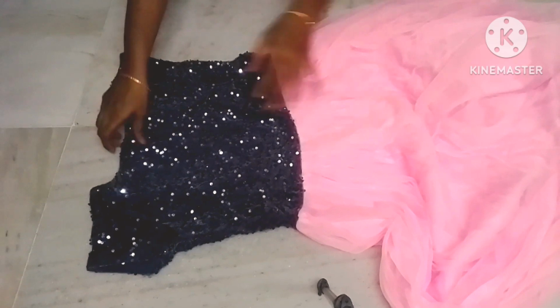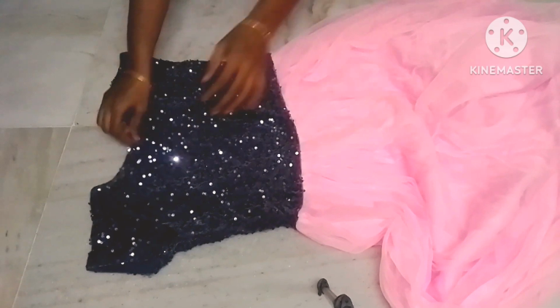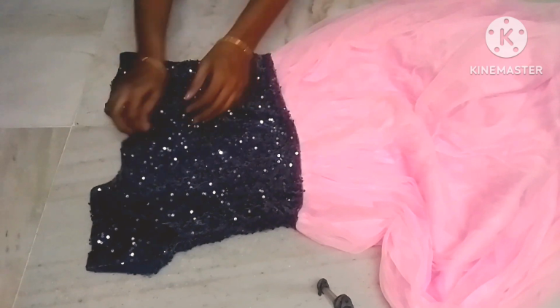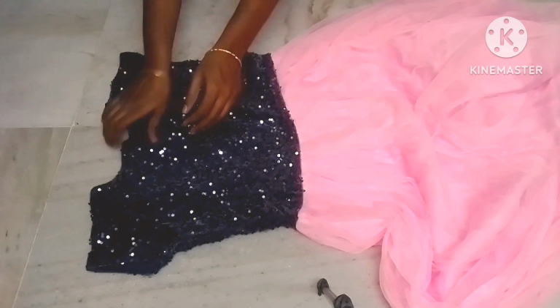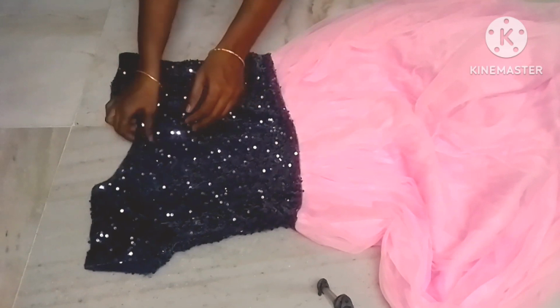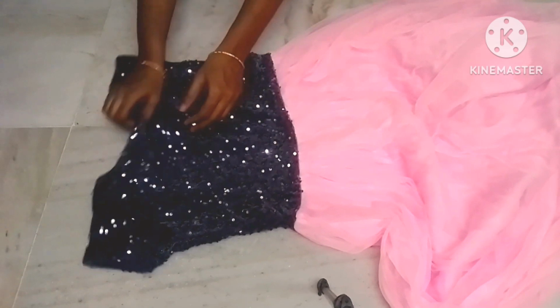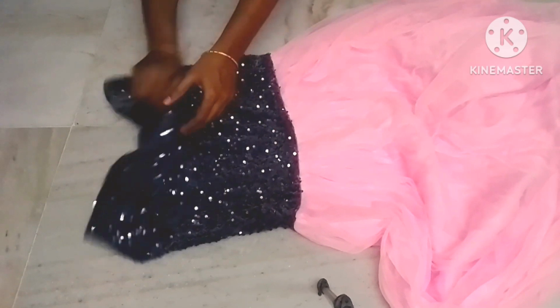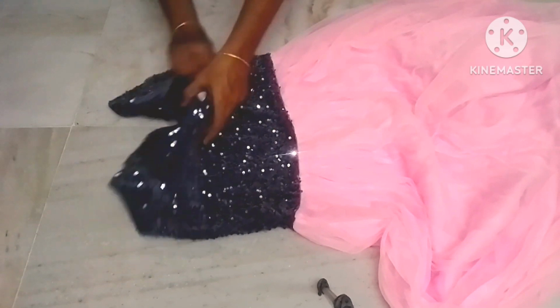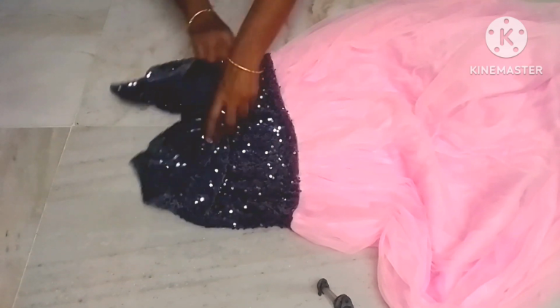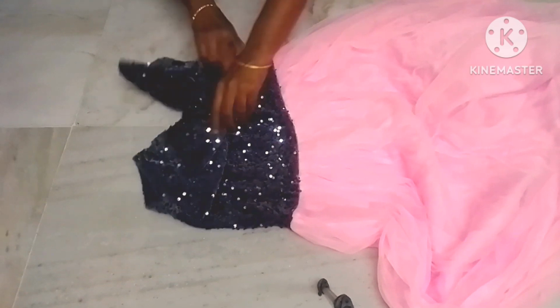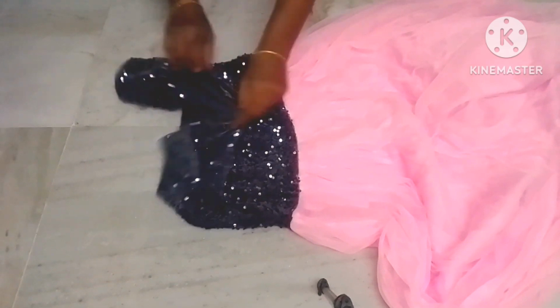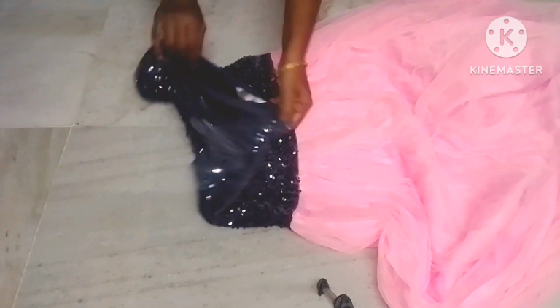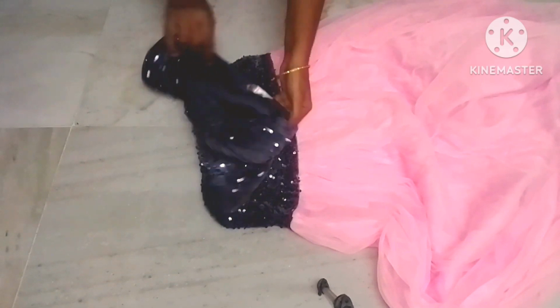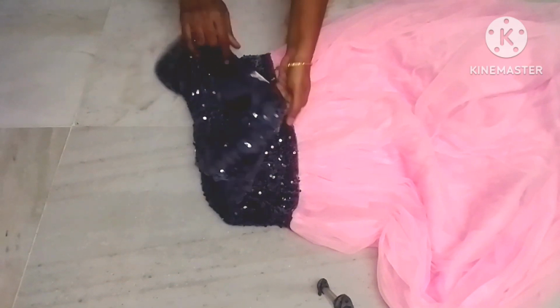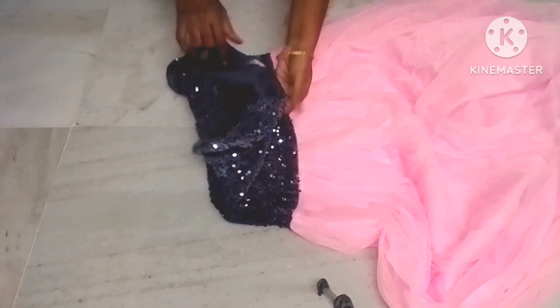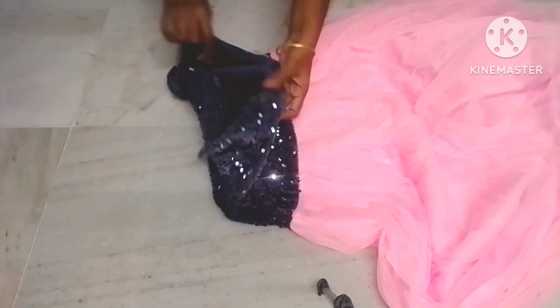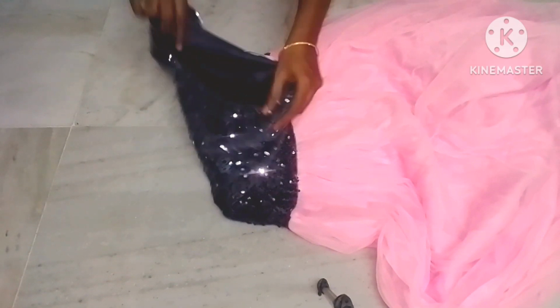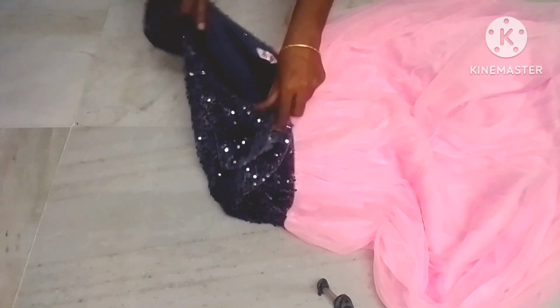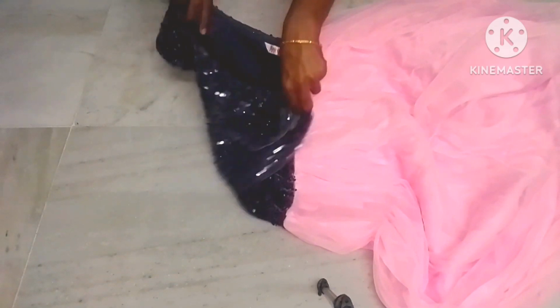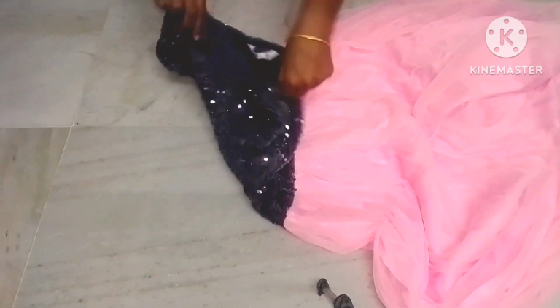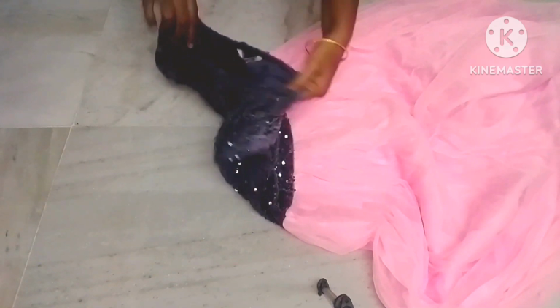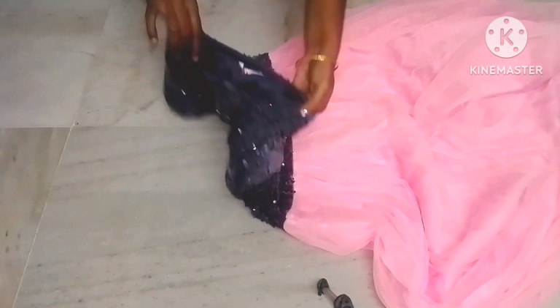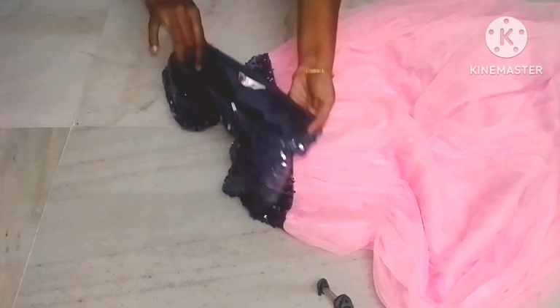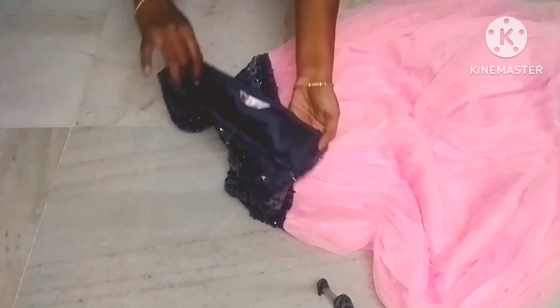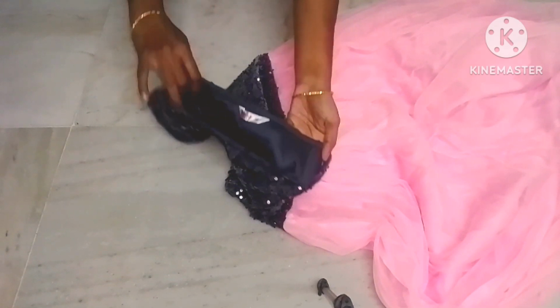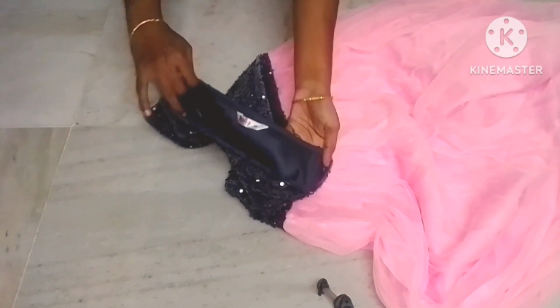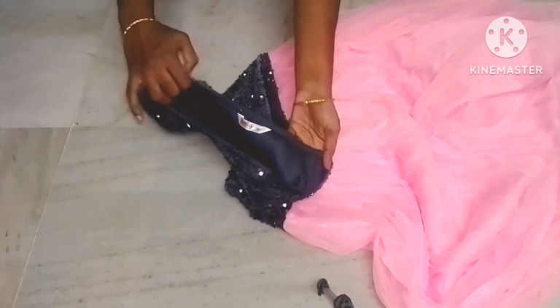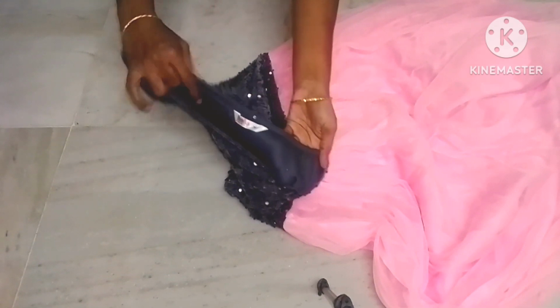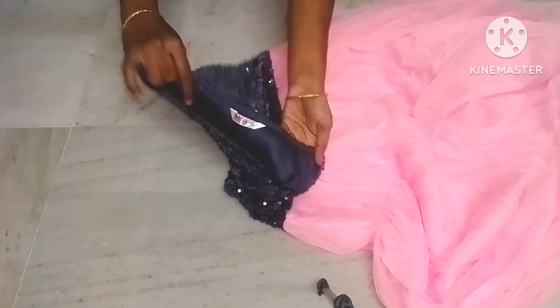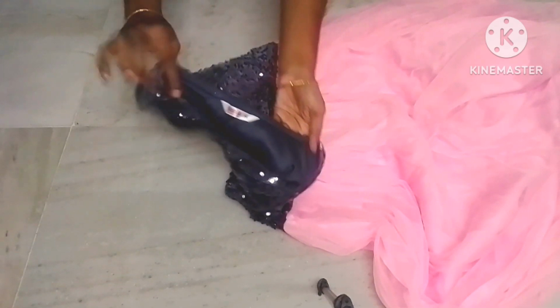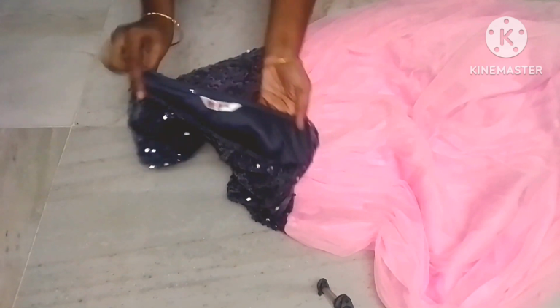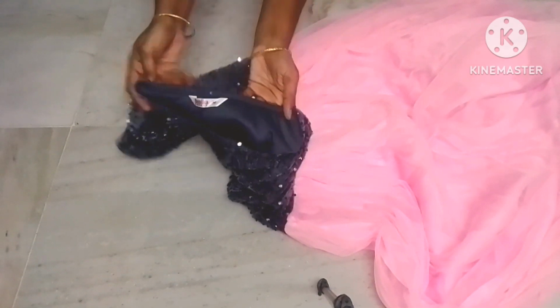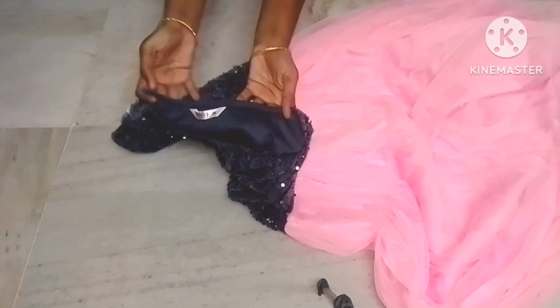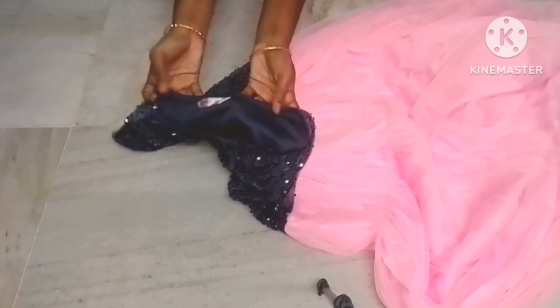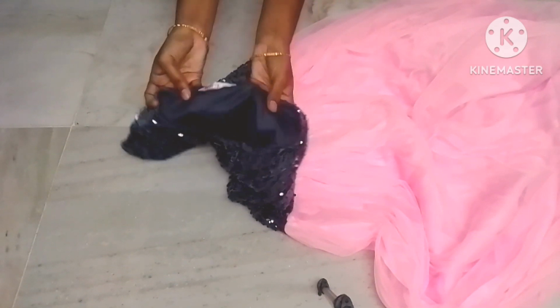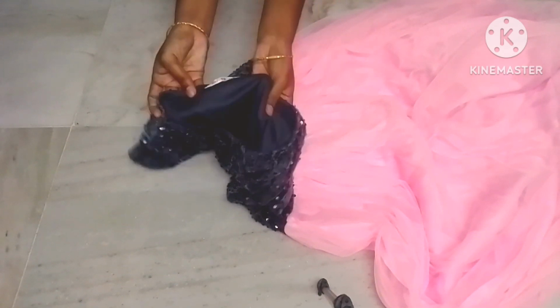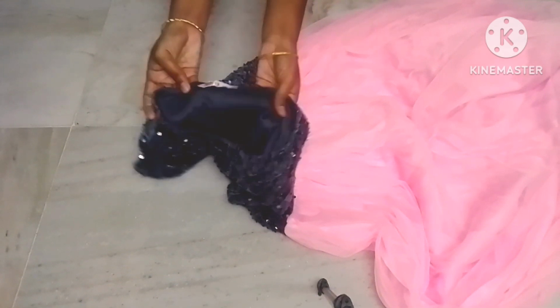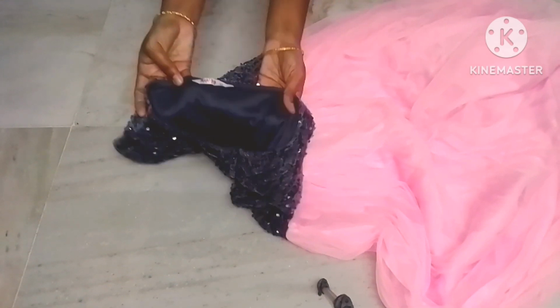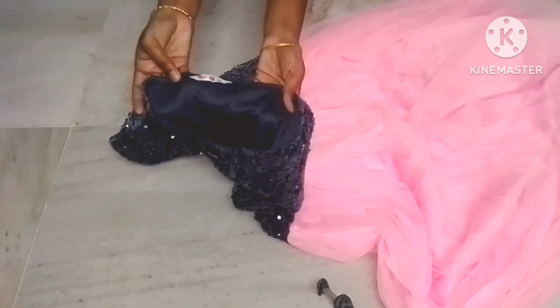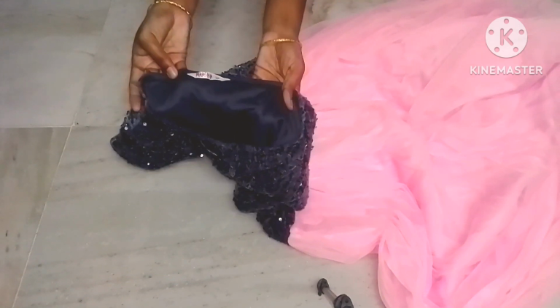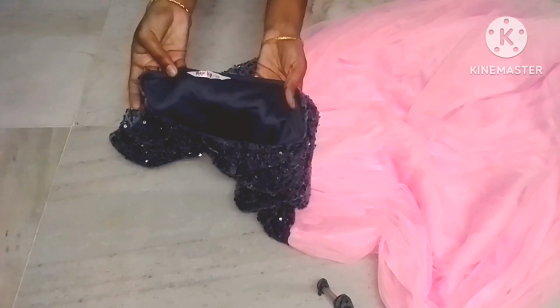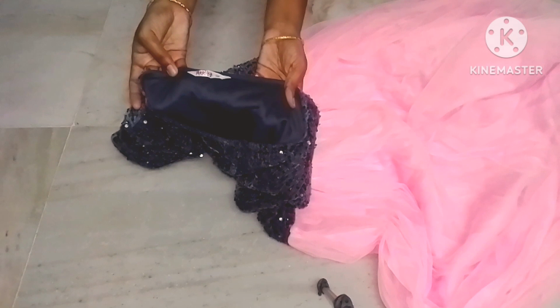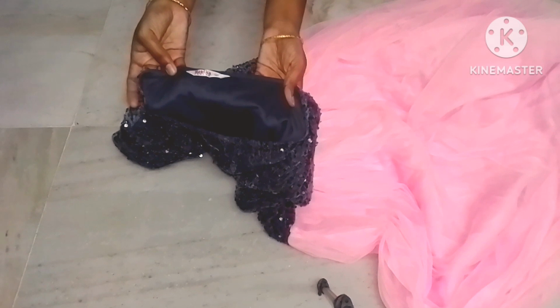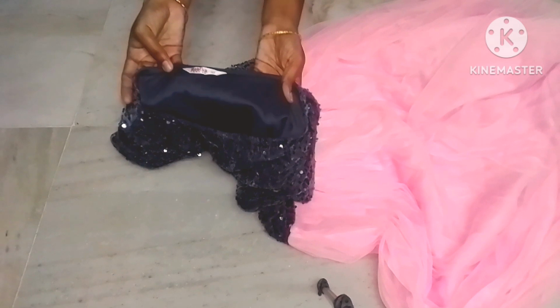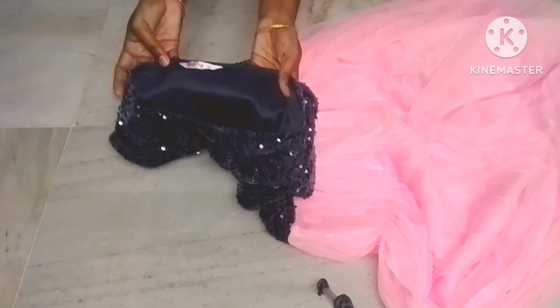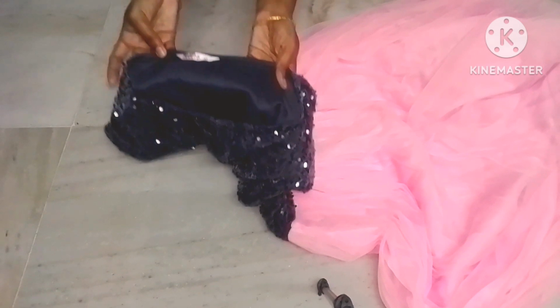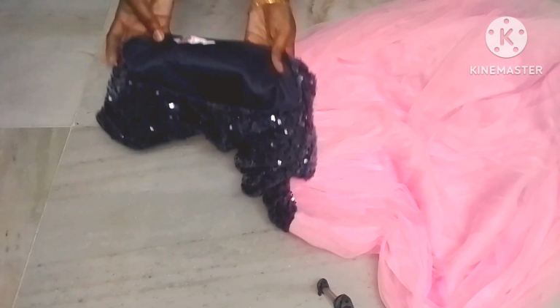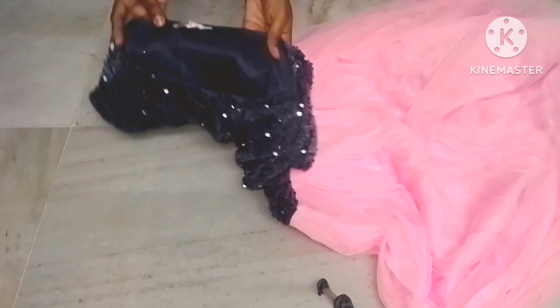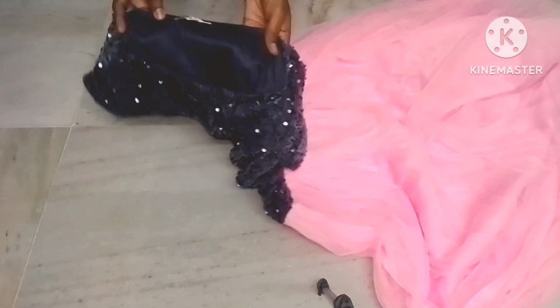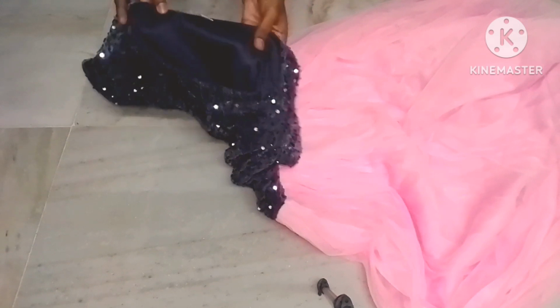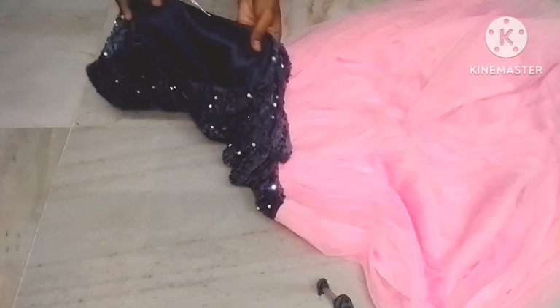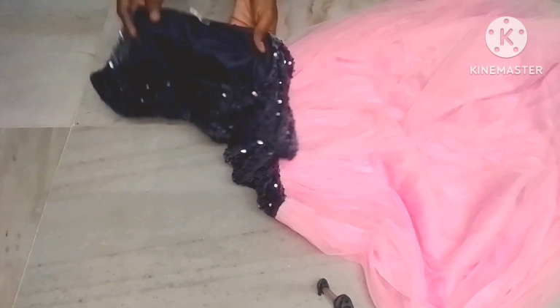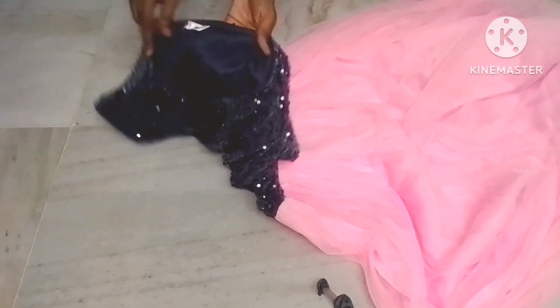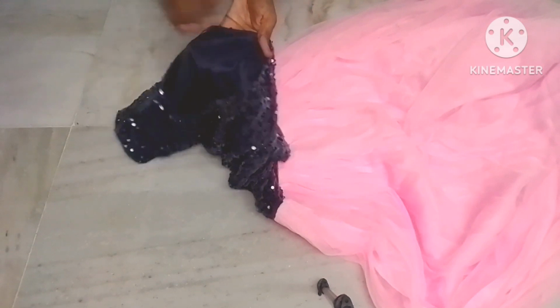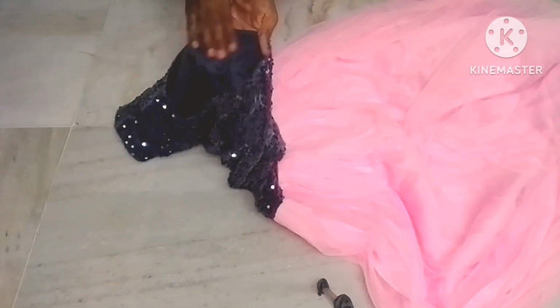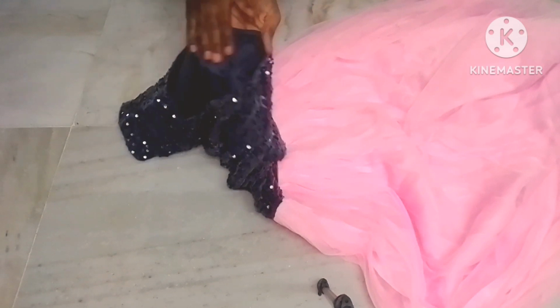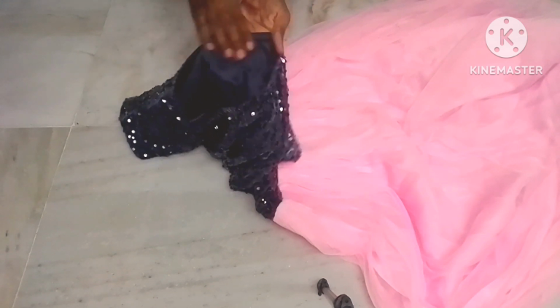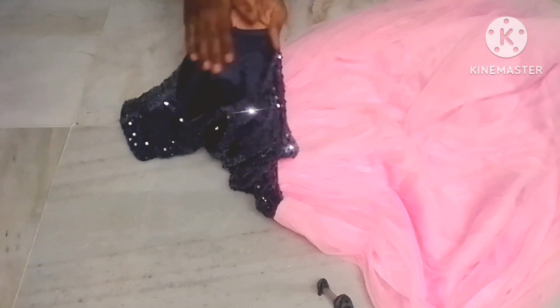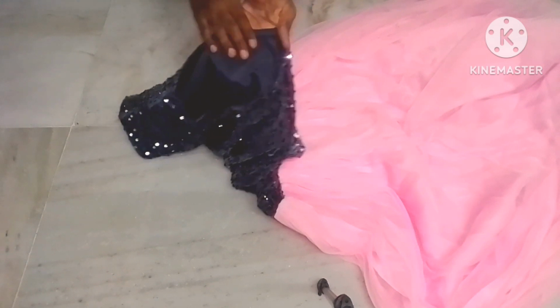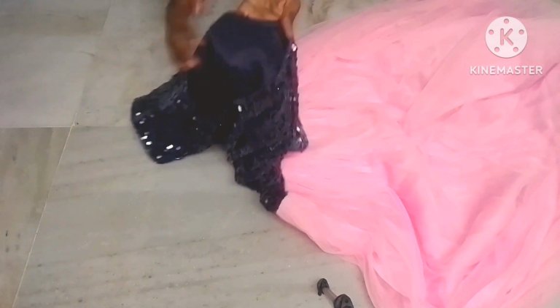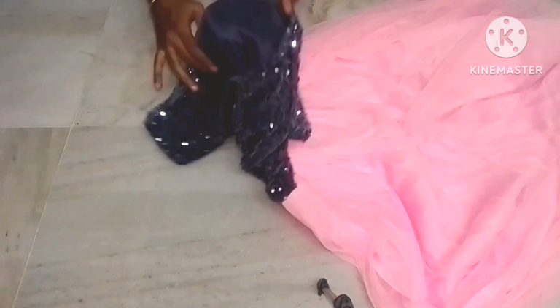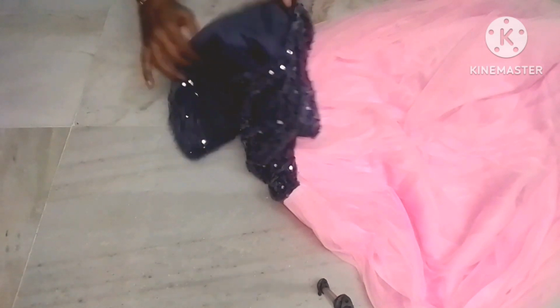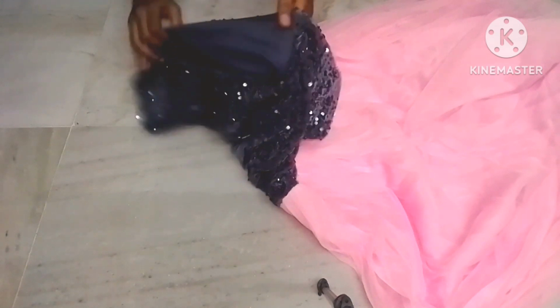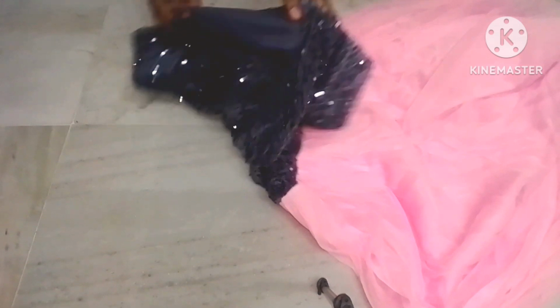The netted cloth is not rough — it is smooth. The inner cloth is also very smooth.